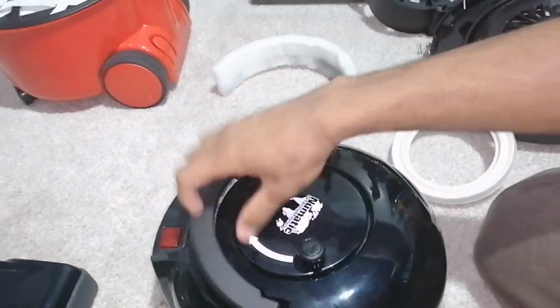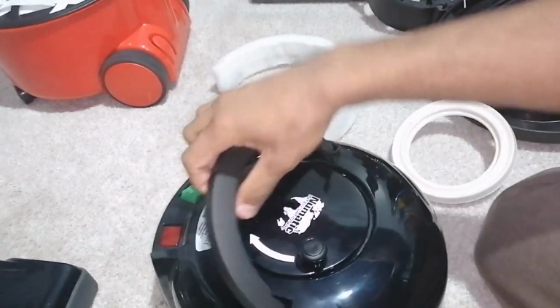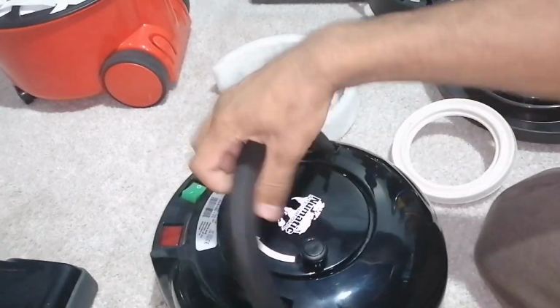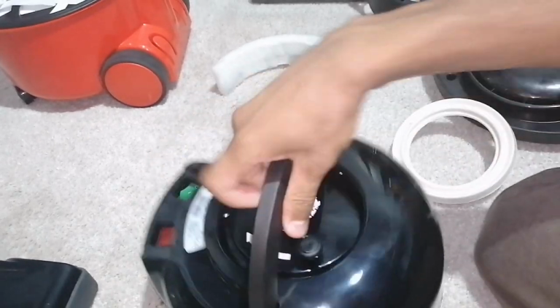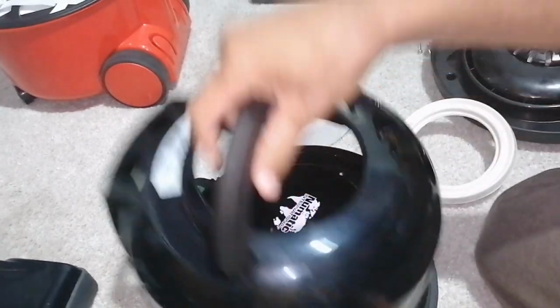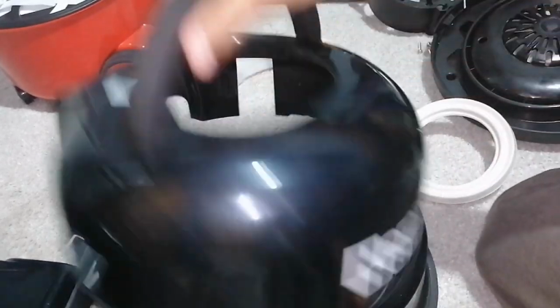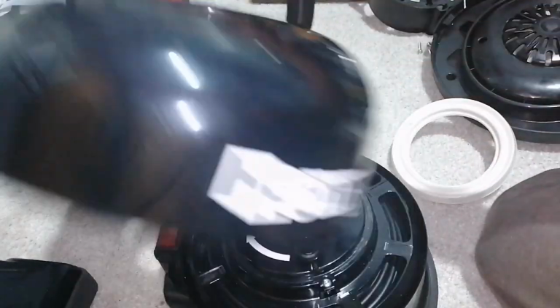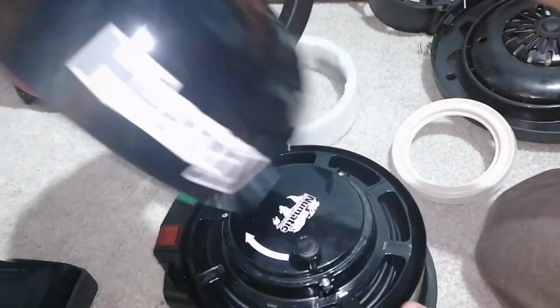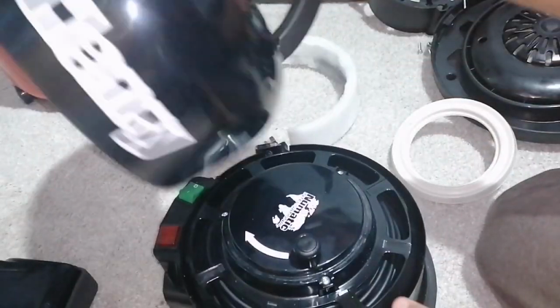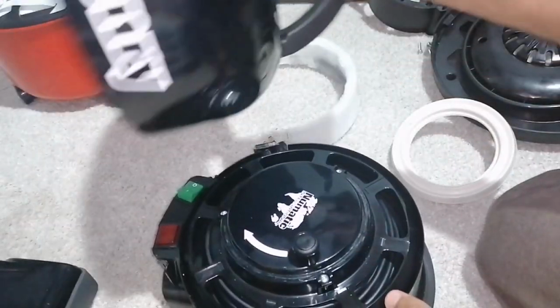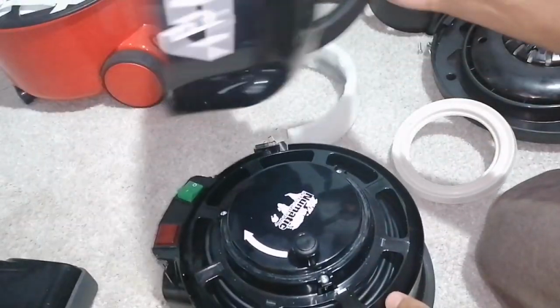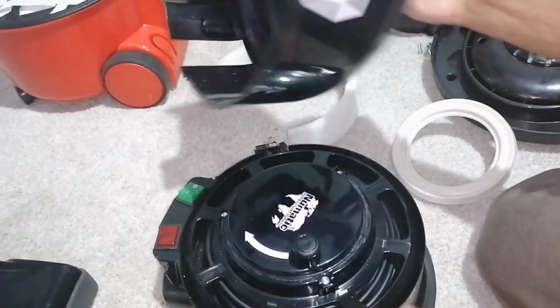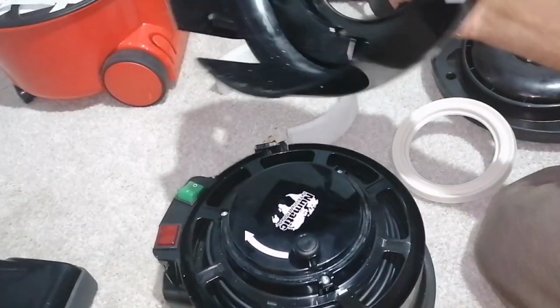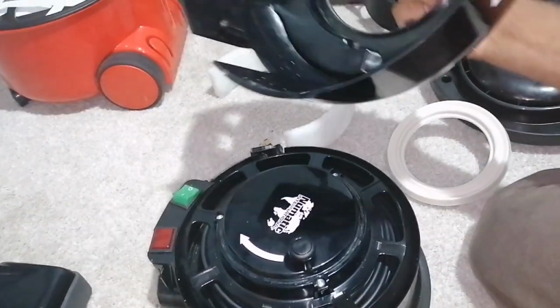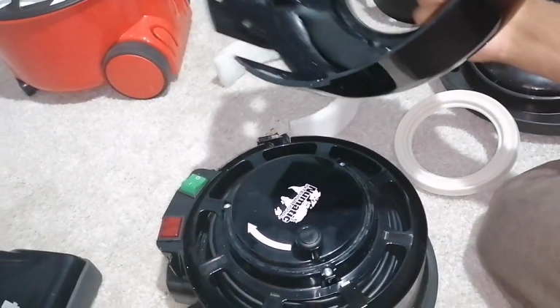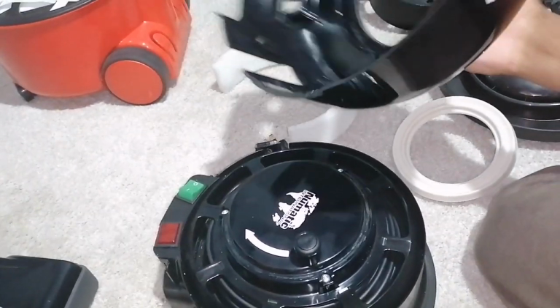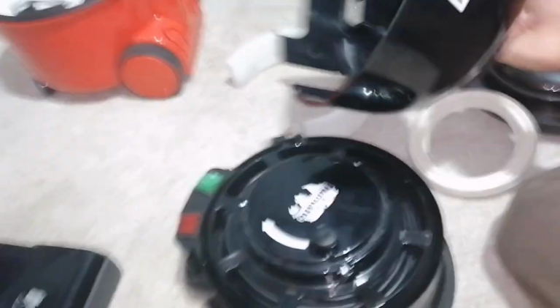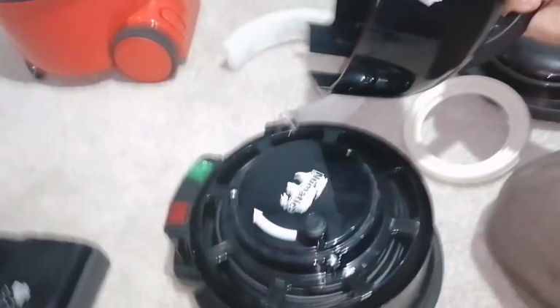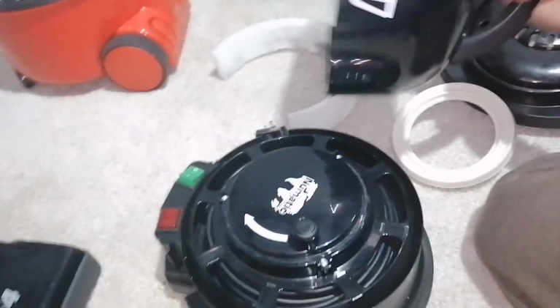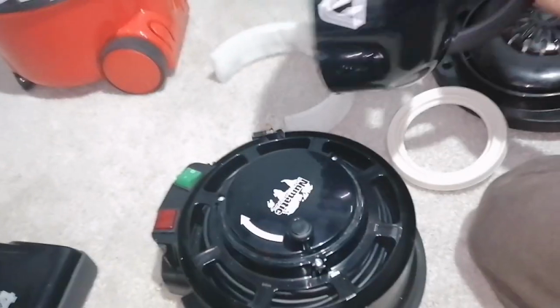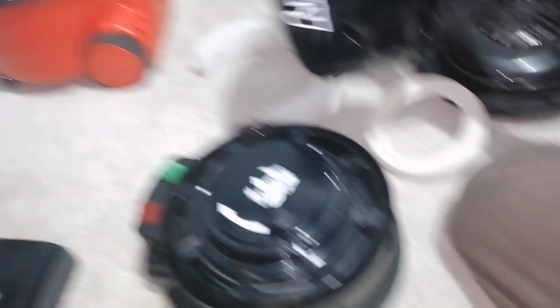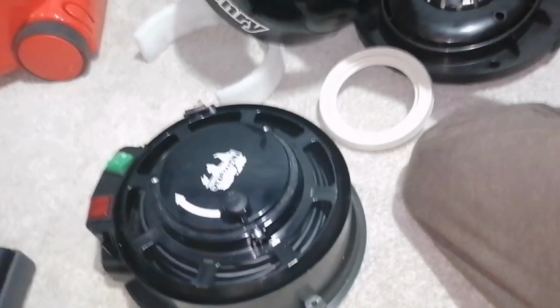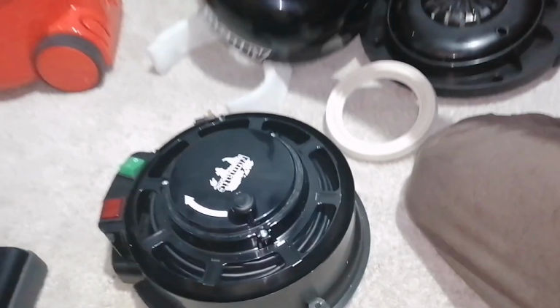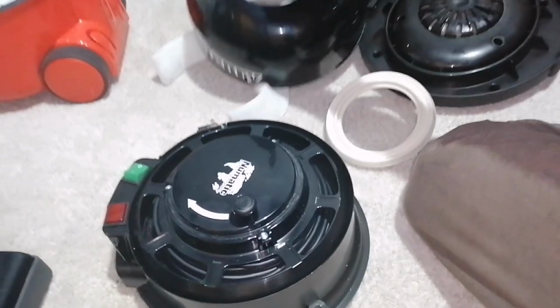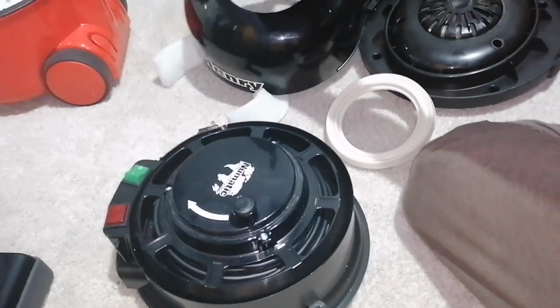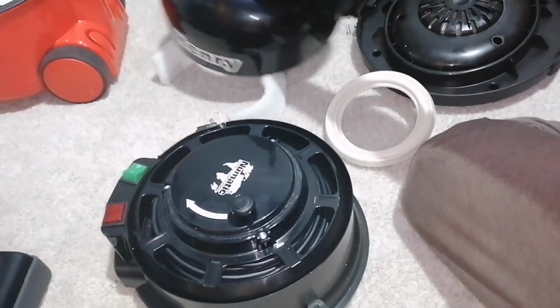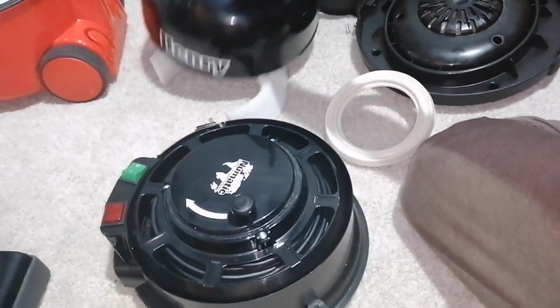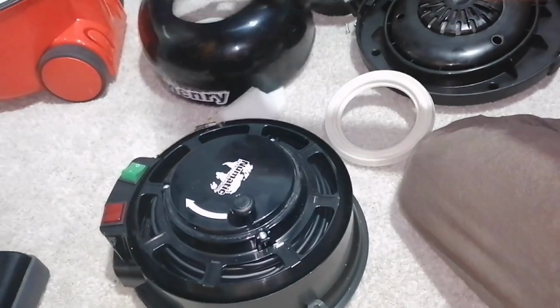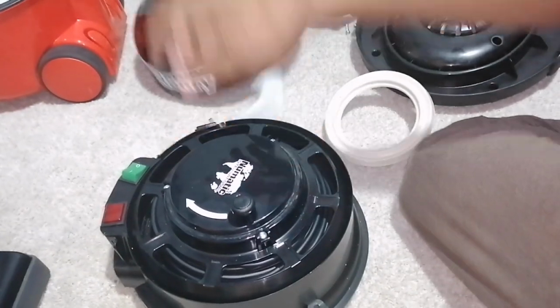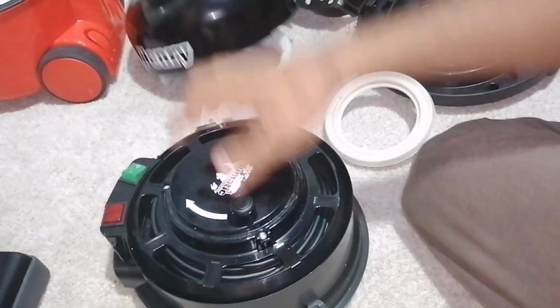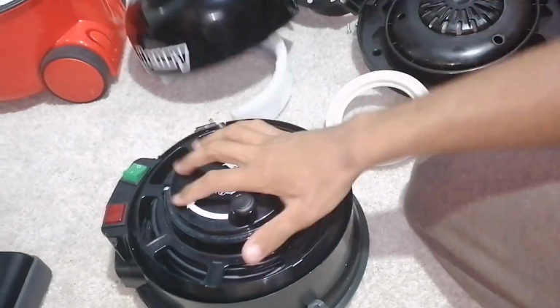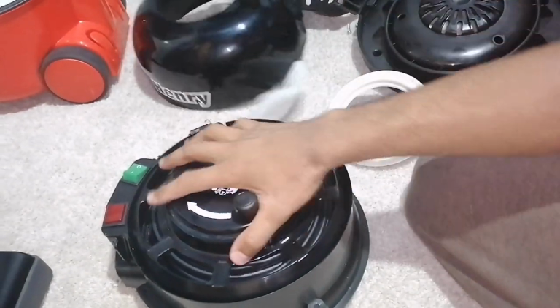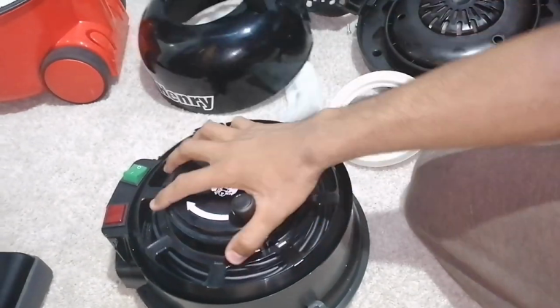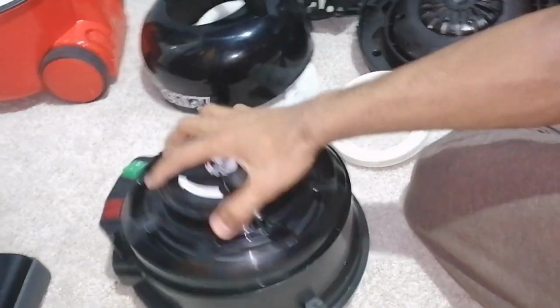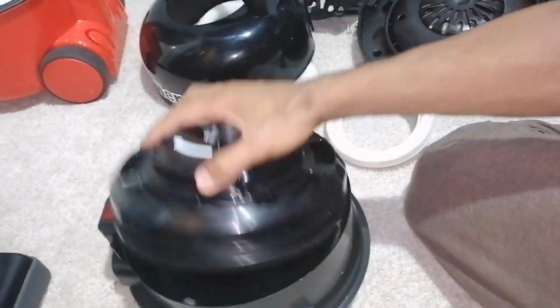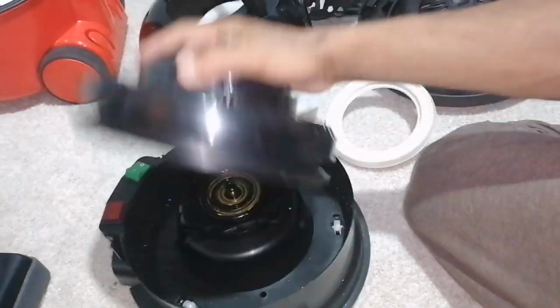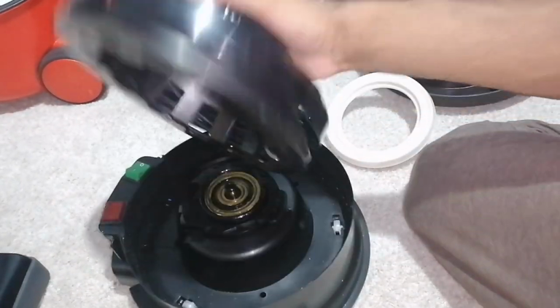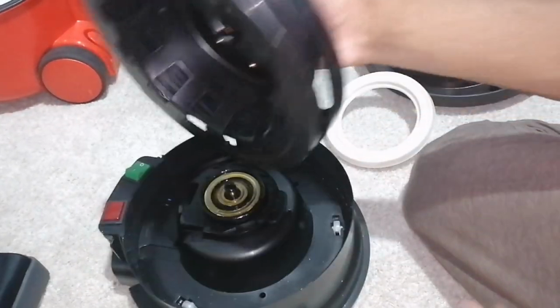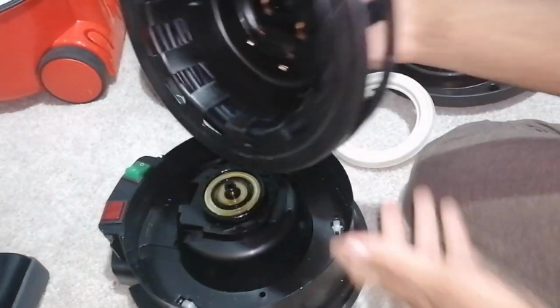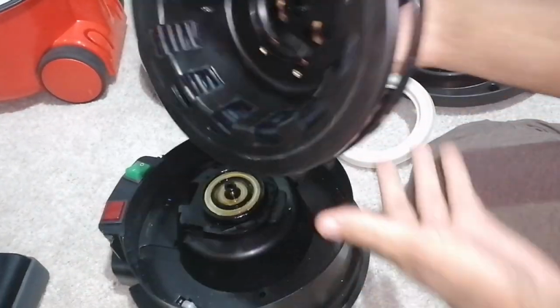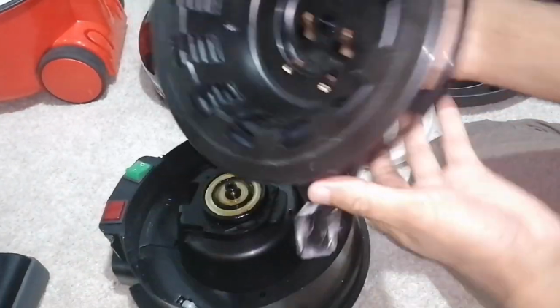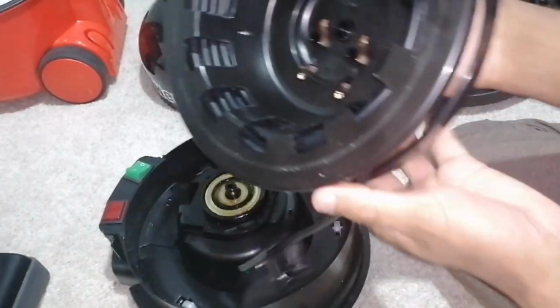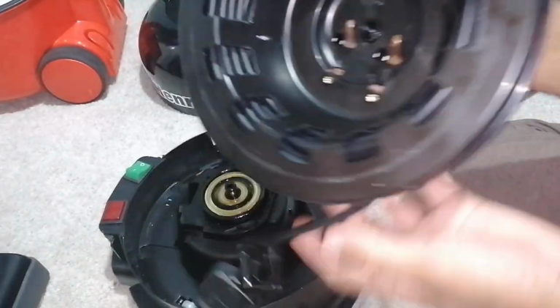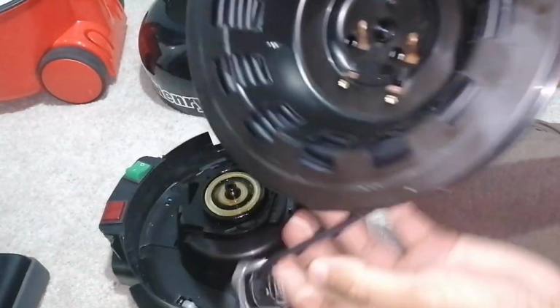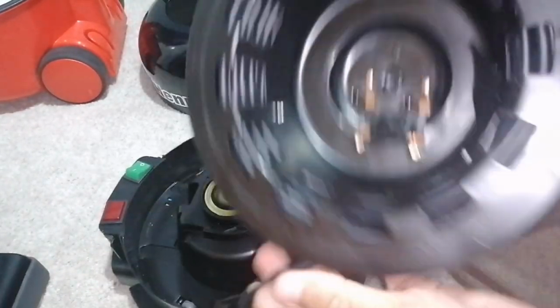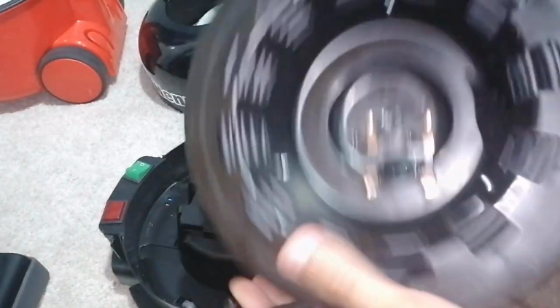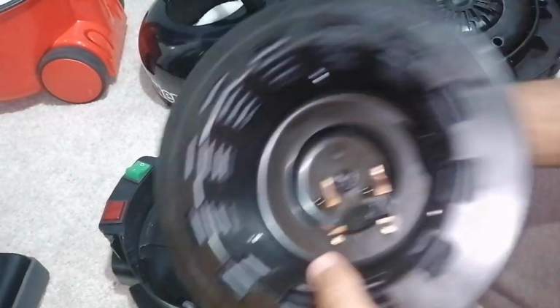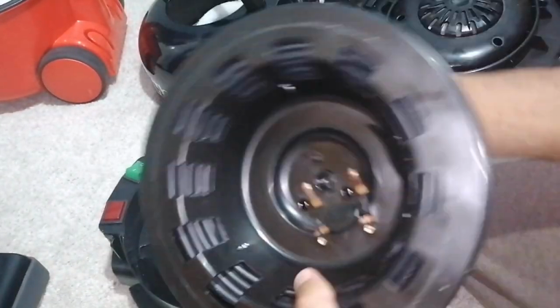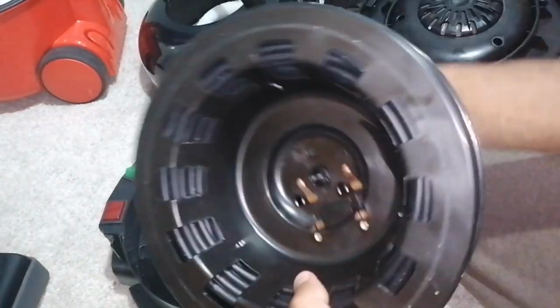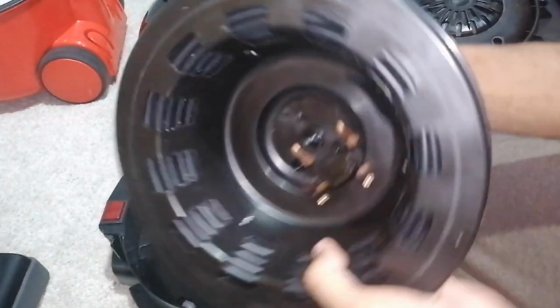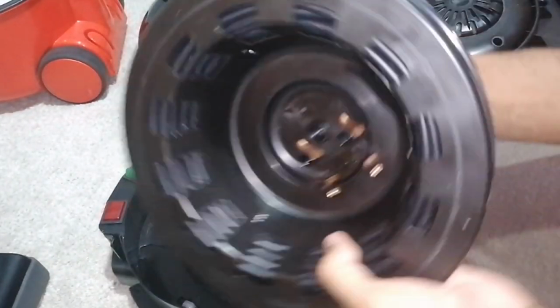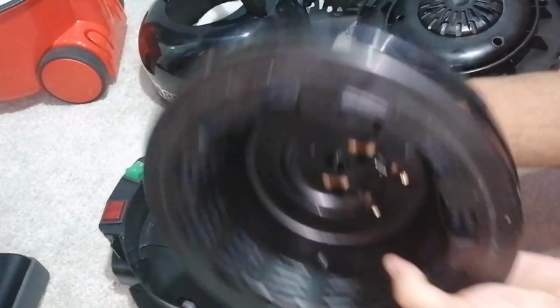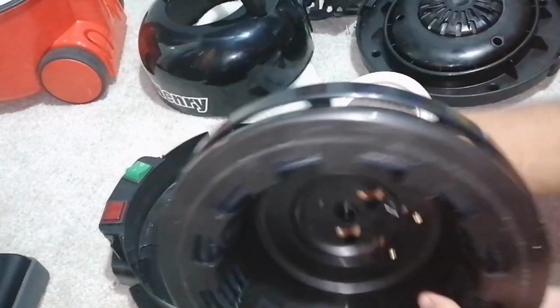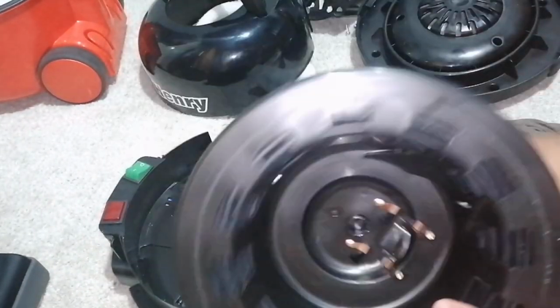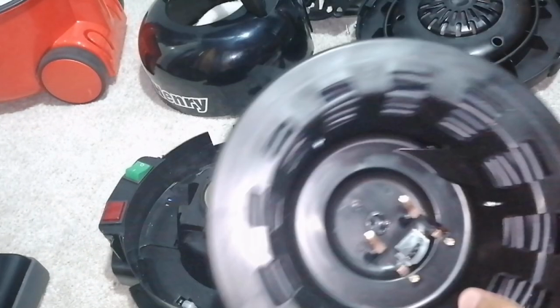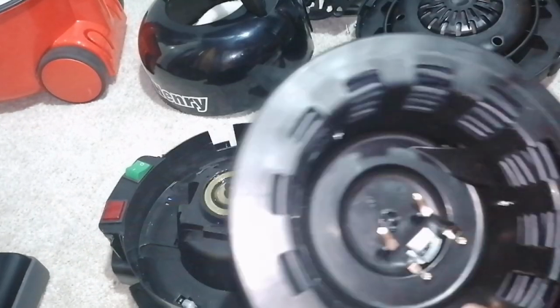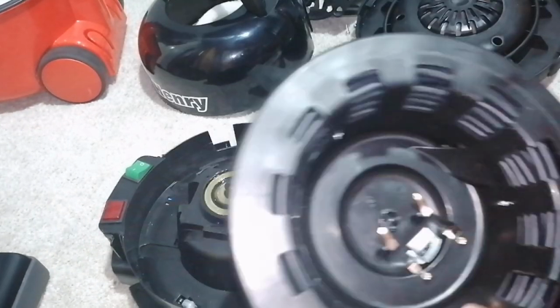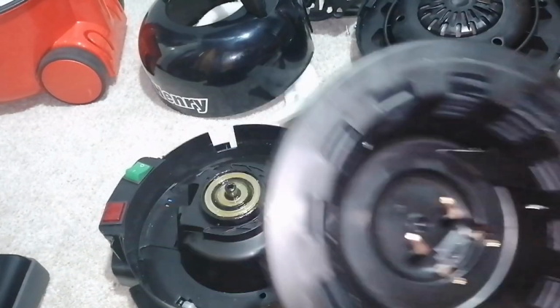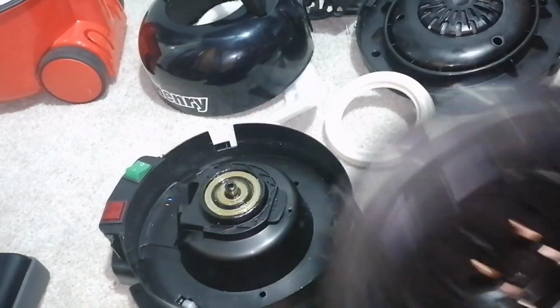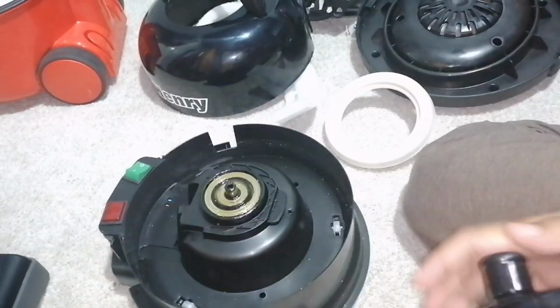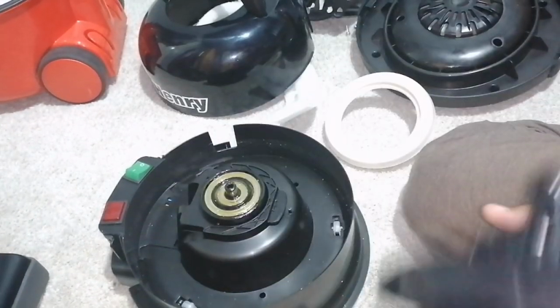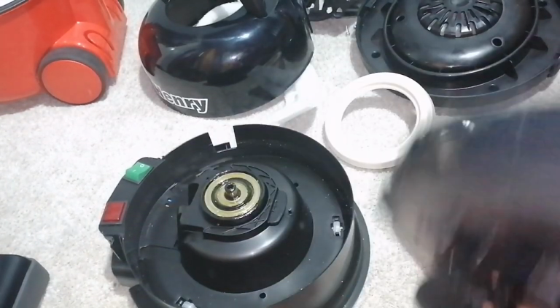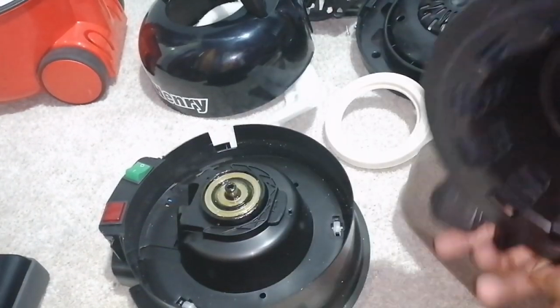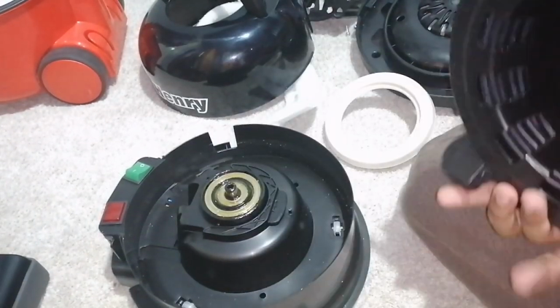You can lift up on the lid and the cable rewind, and give the cable a wipe down if you want to.